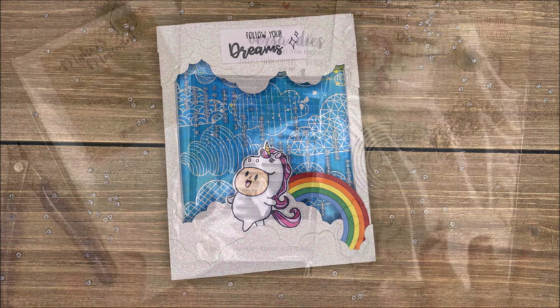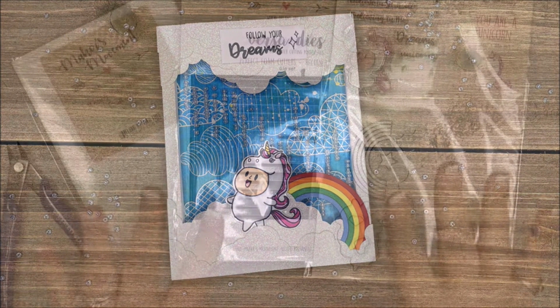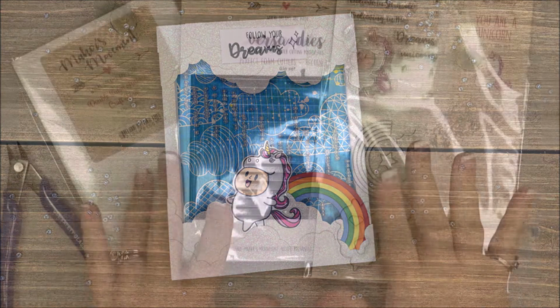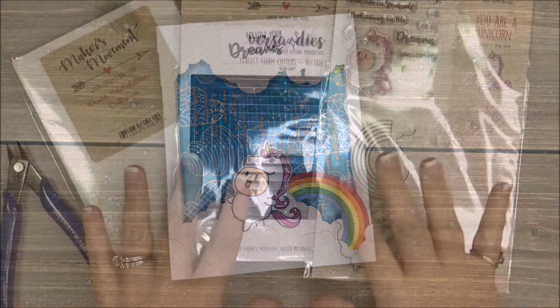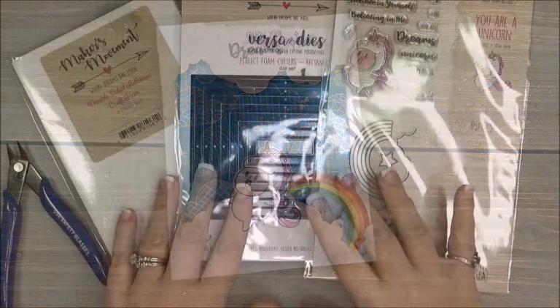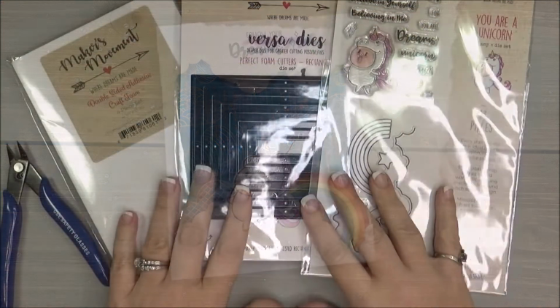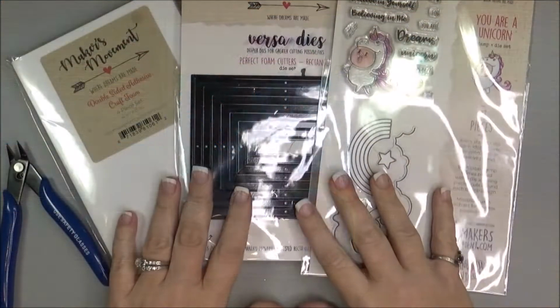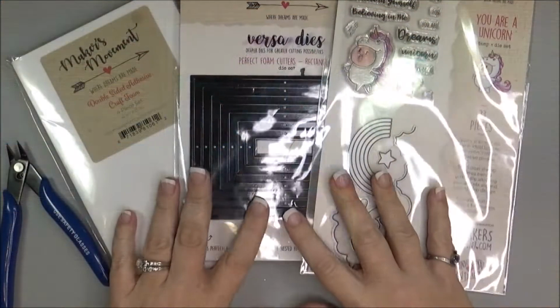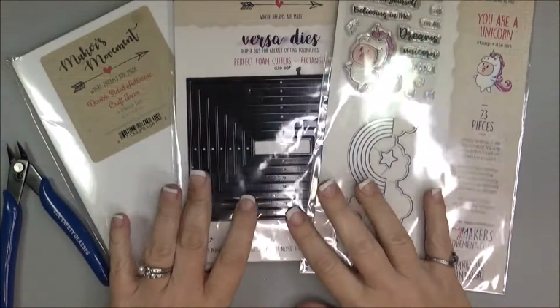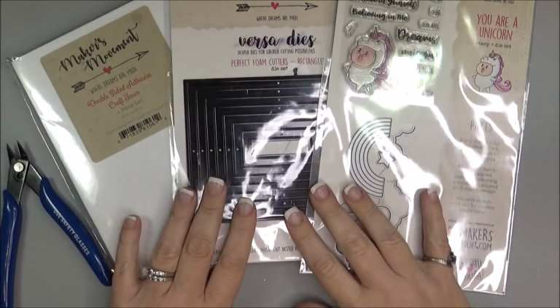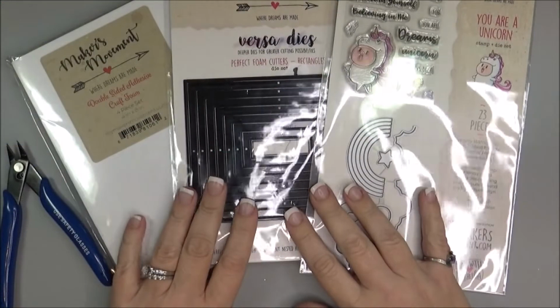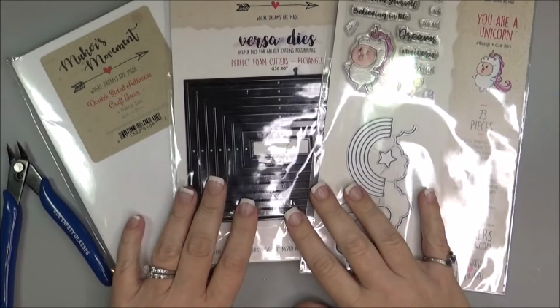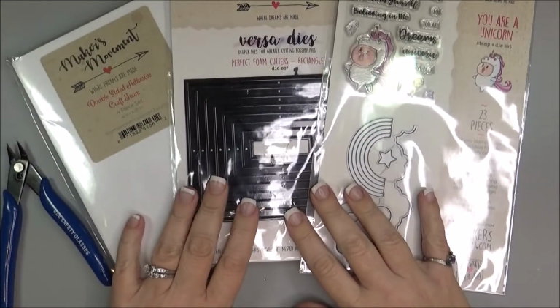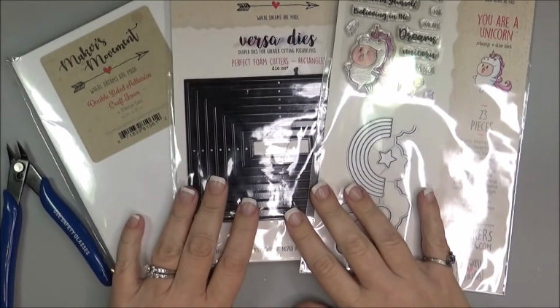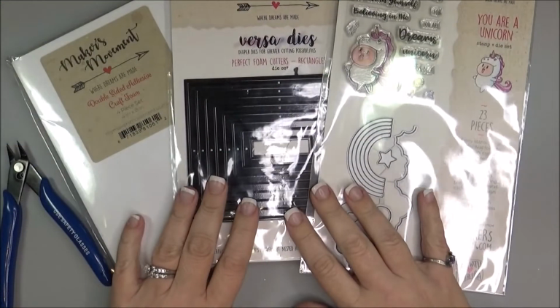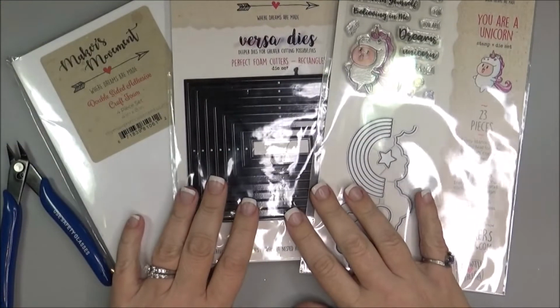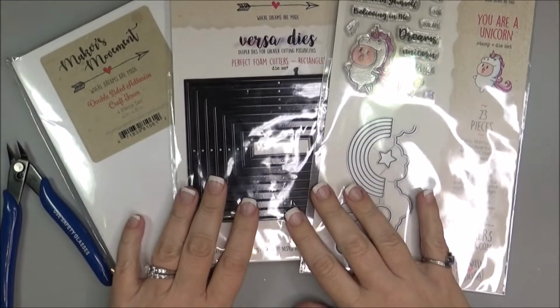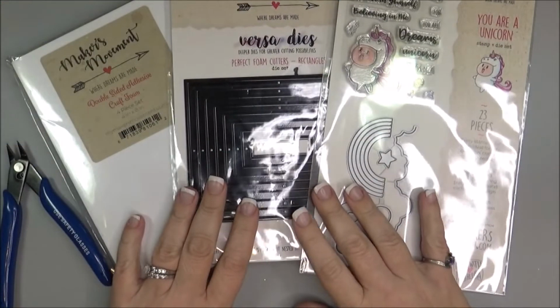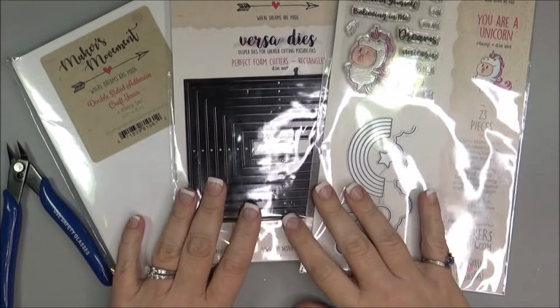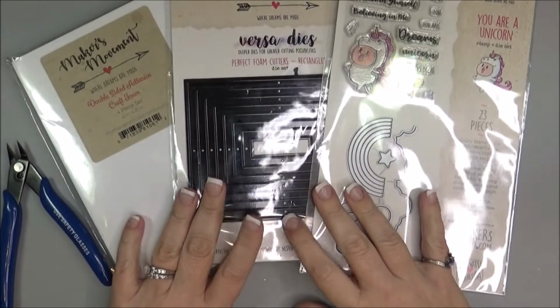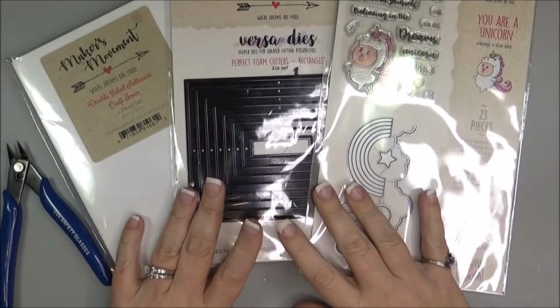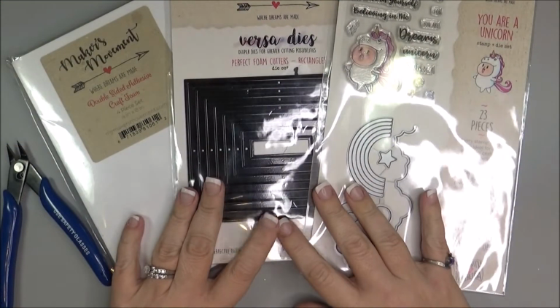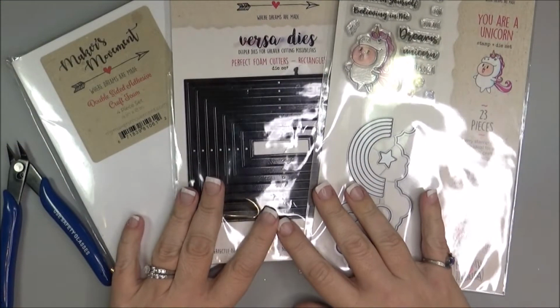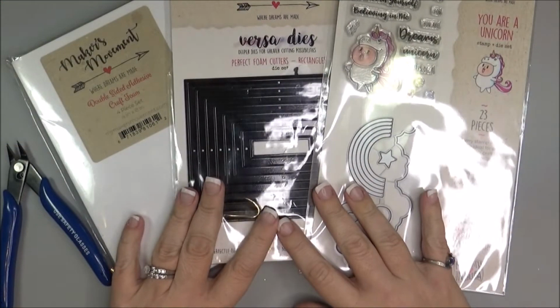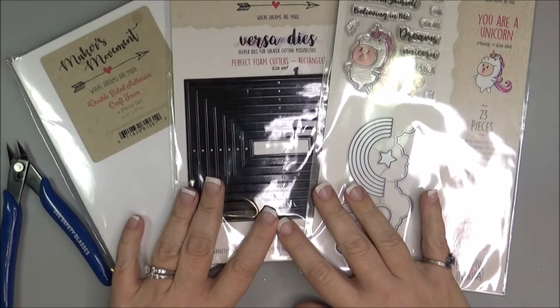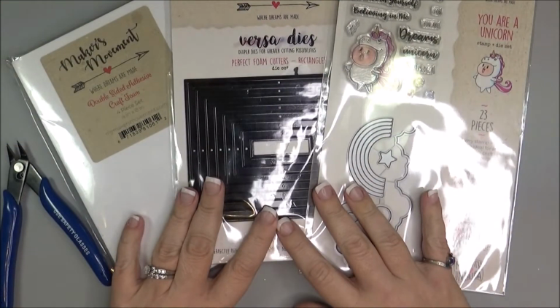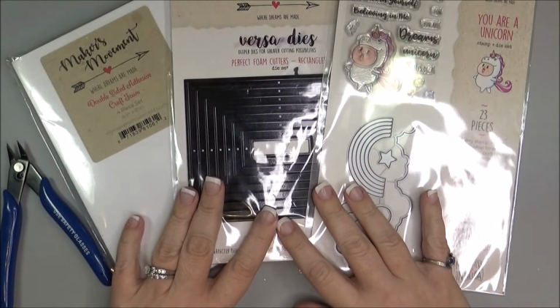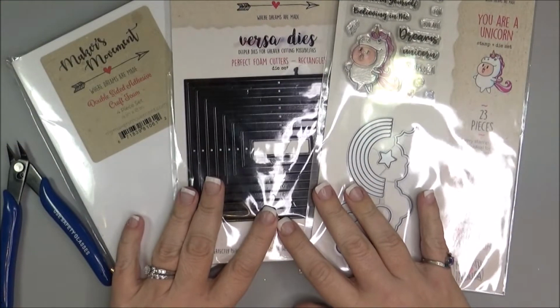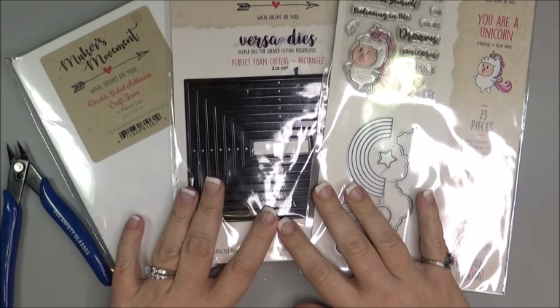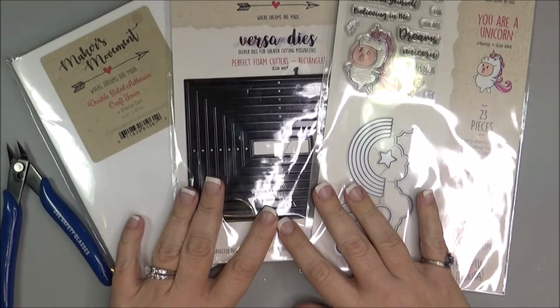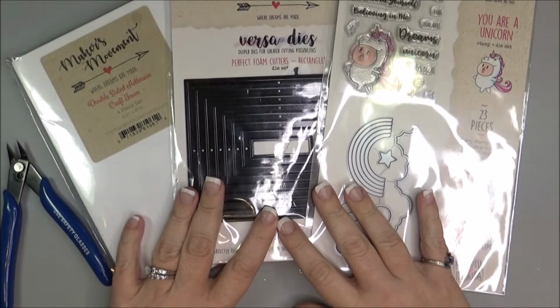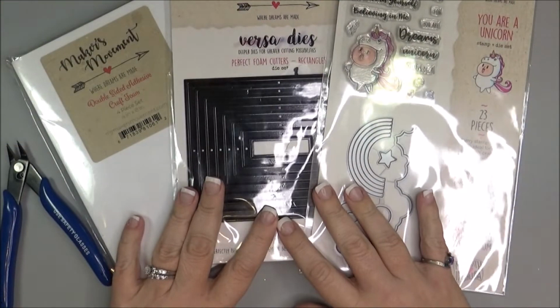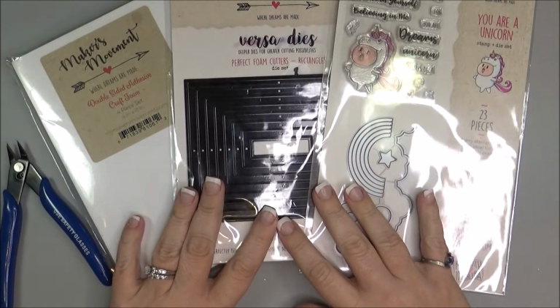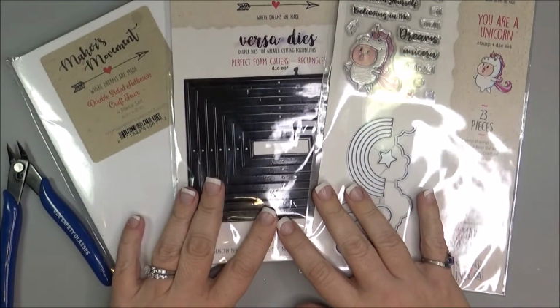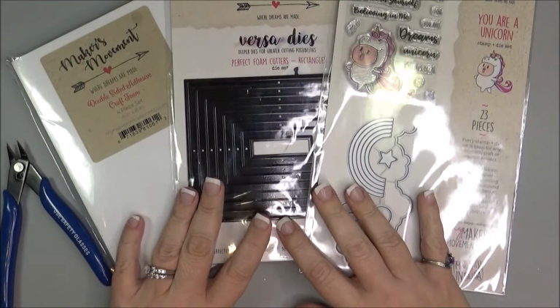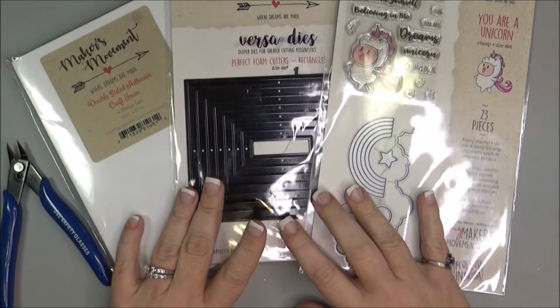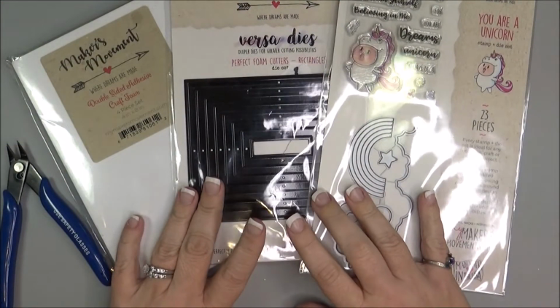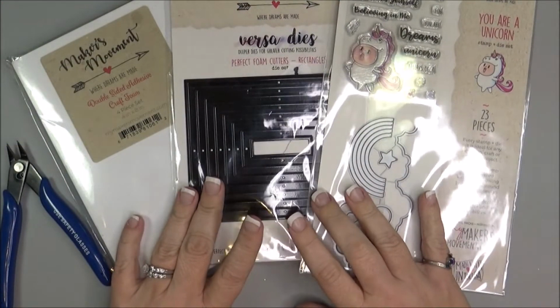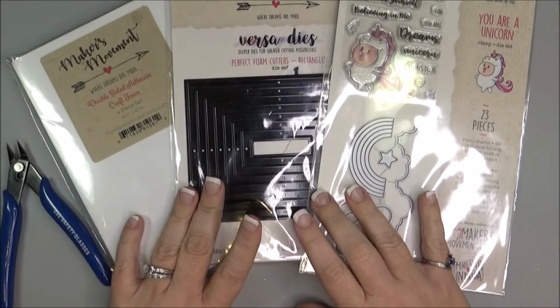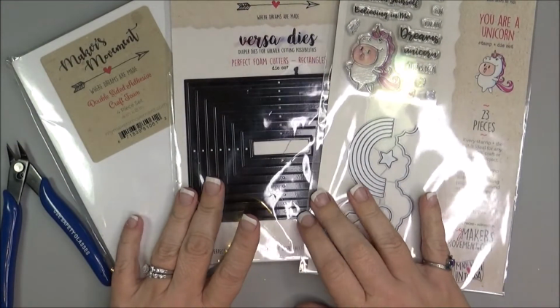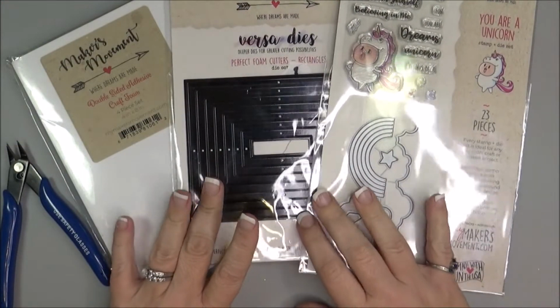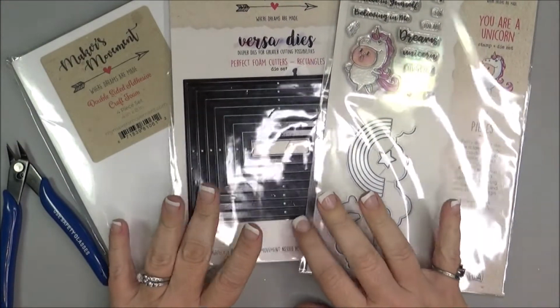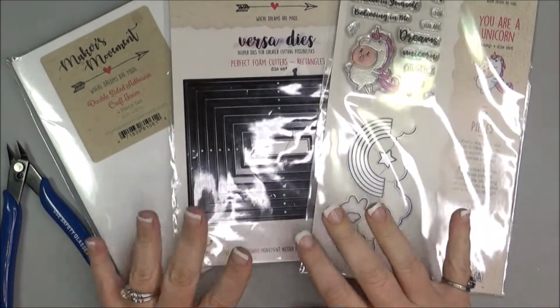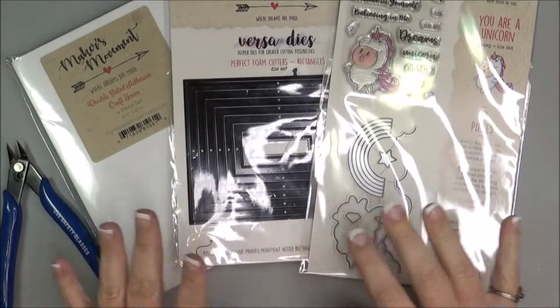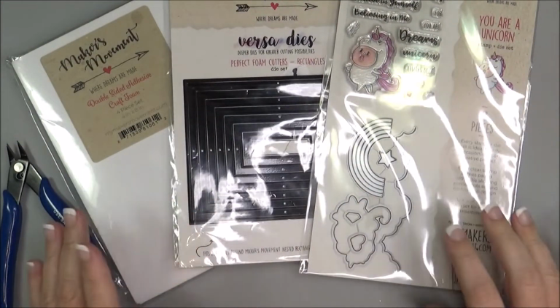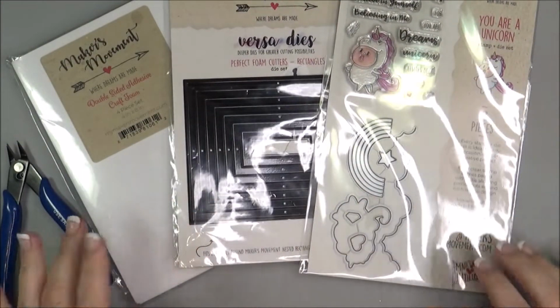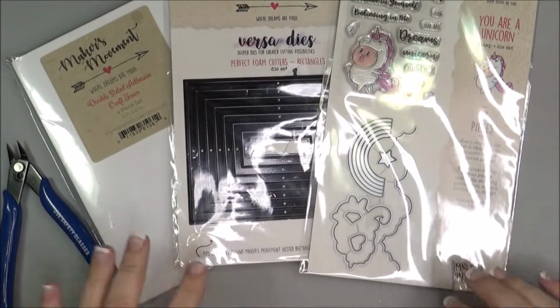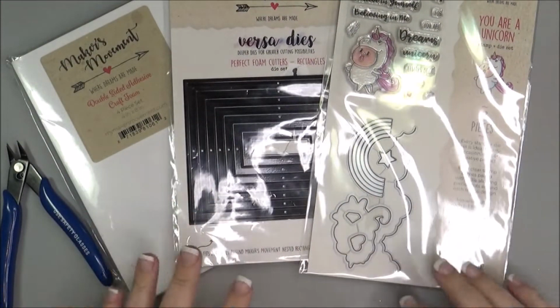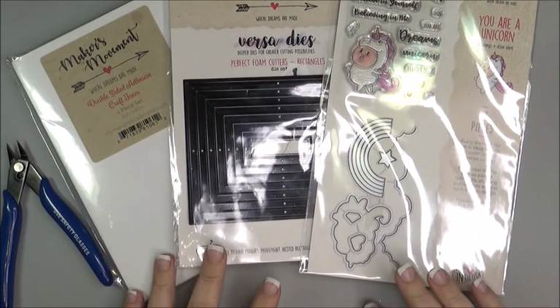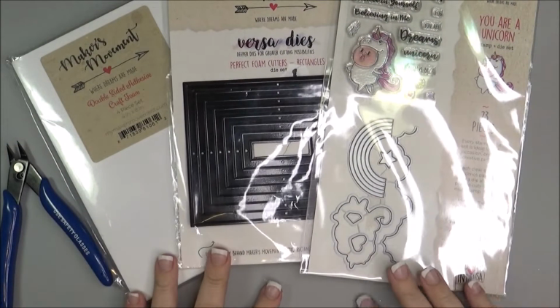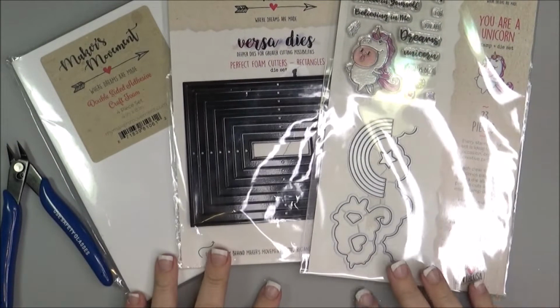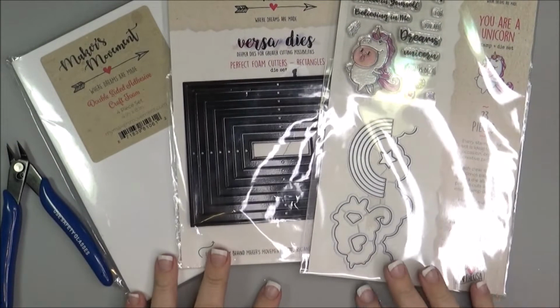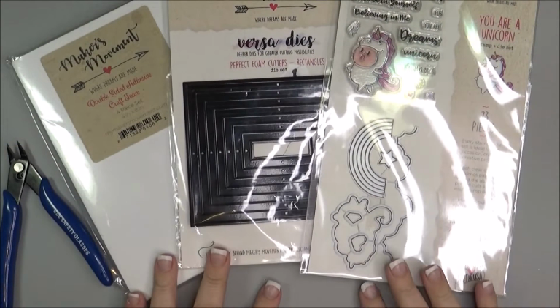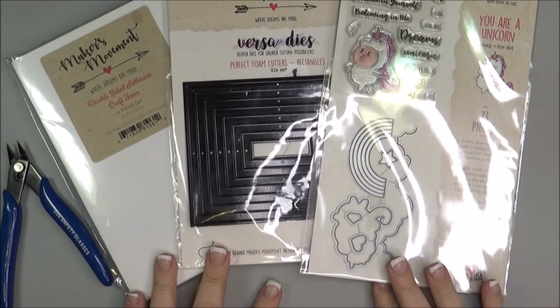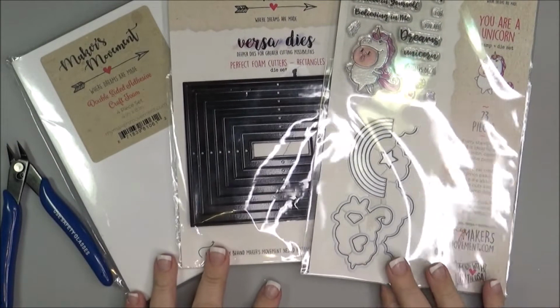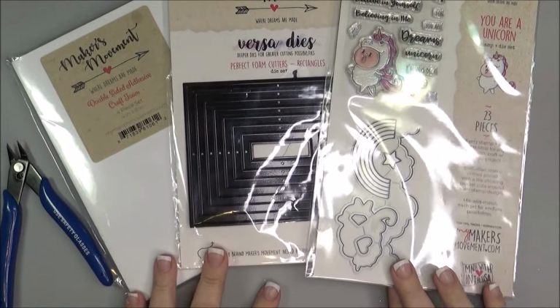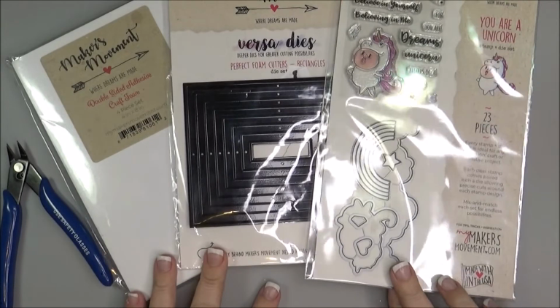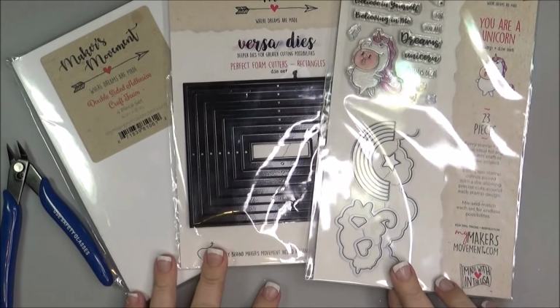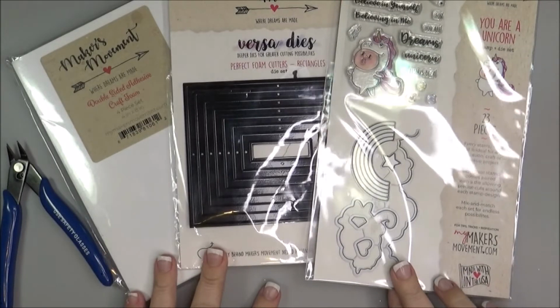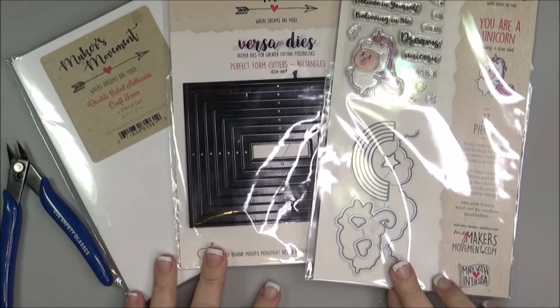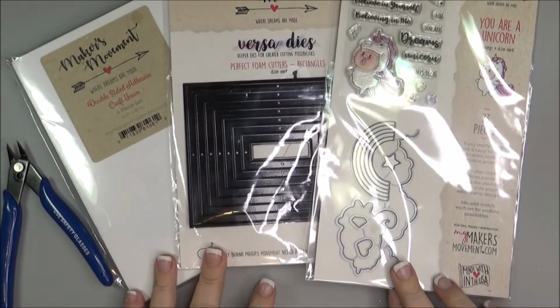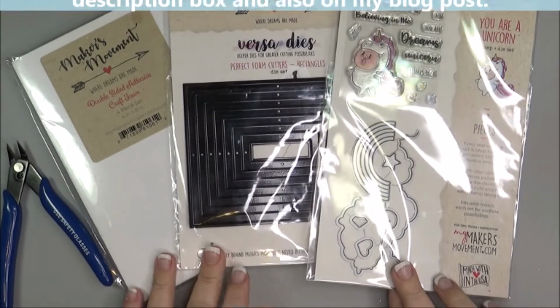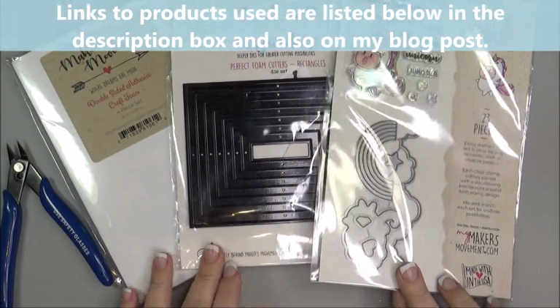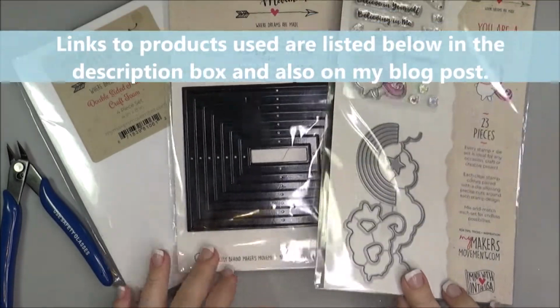Hello, Nadine here and today I'm going to be making a rain shaker card using some products from Maker's Movement.